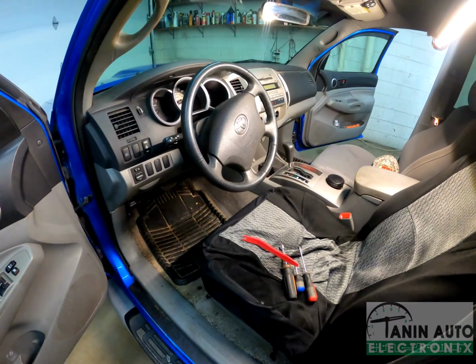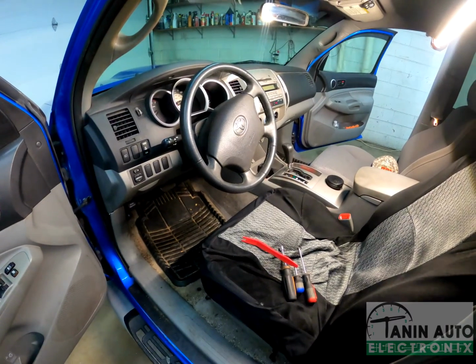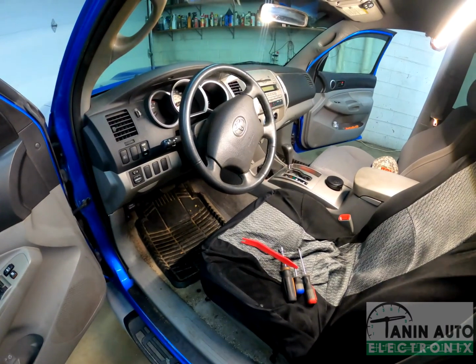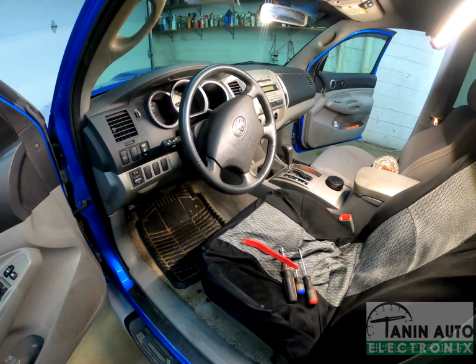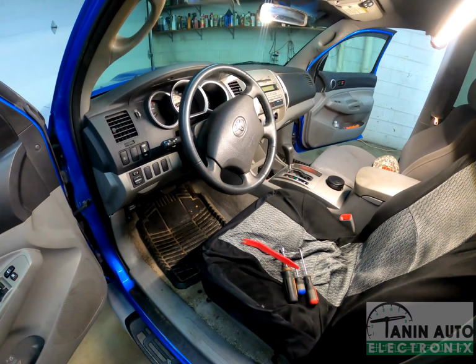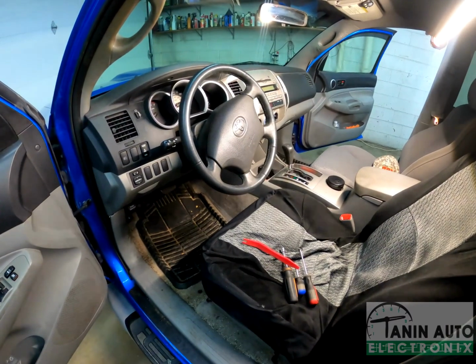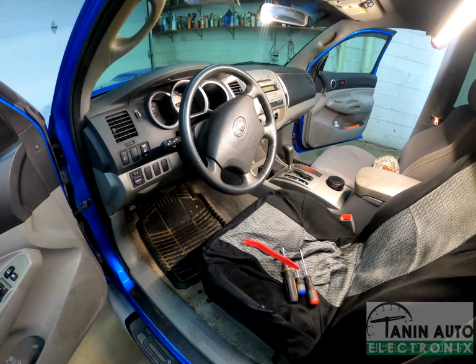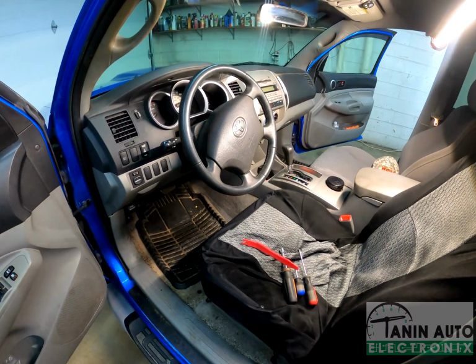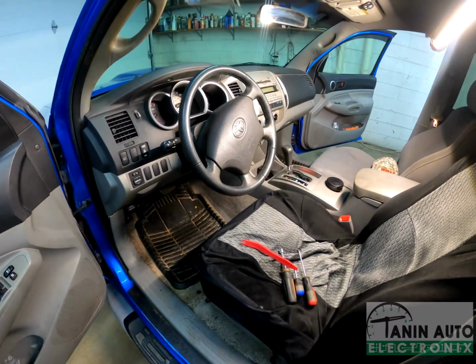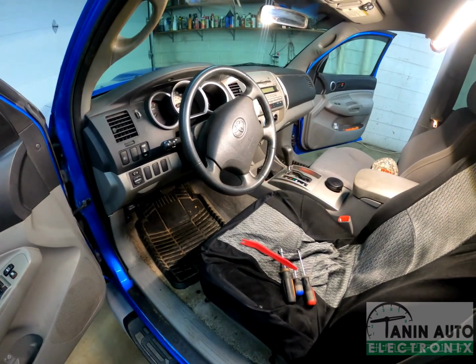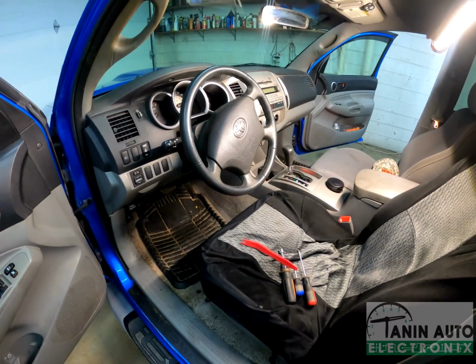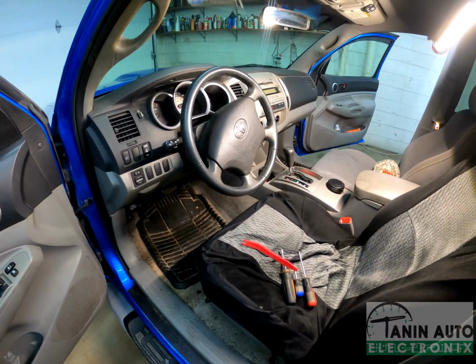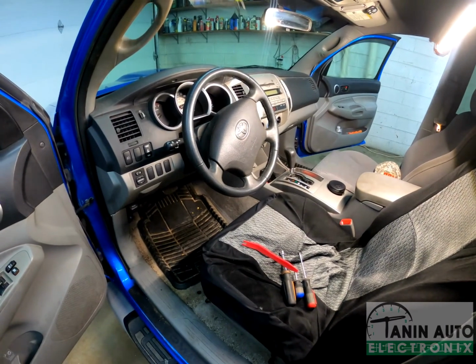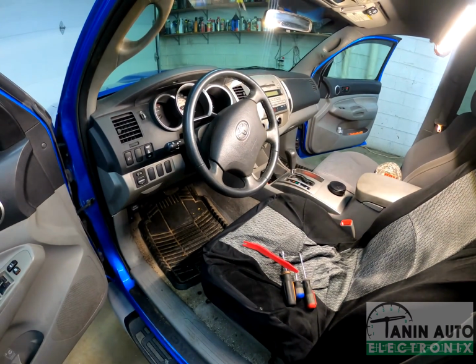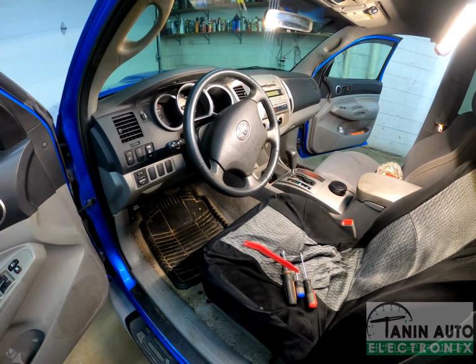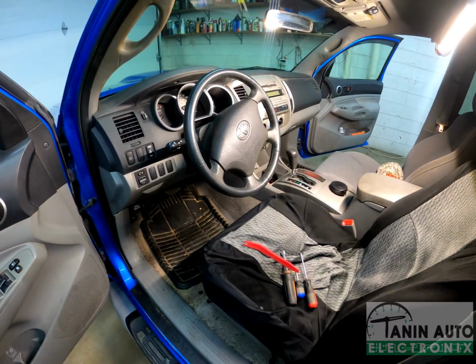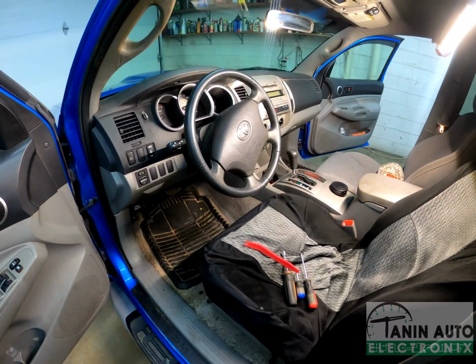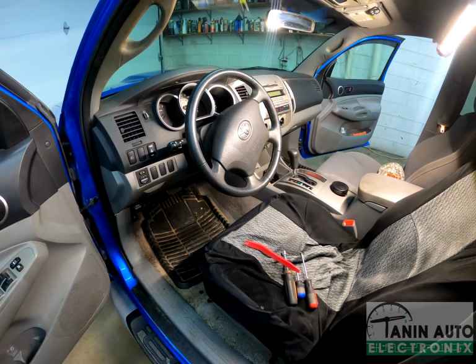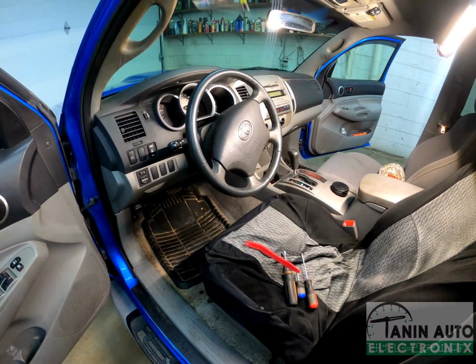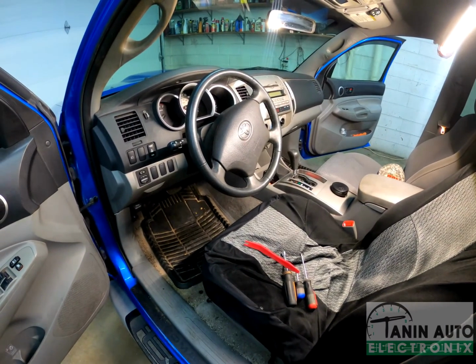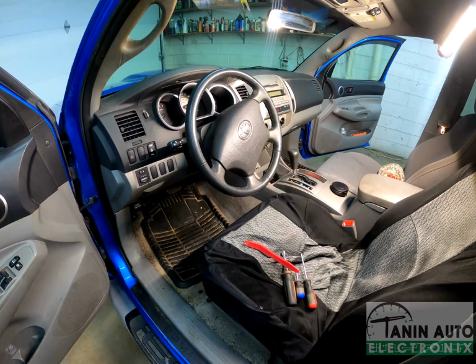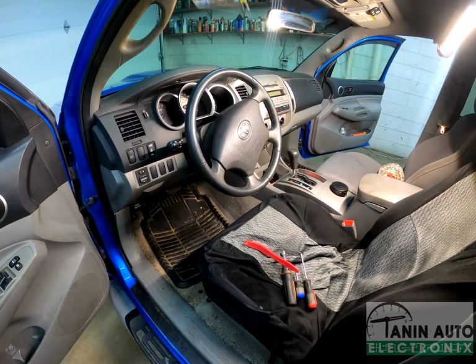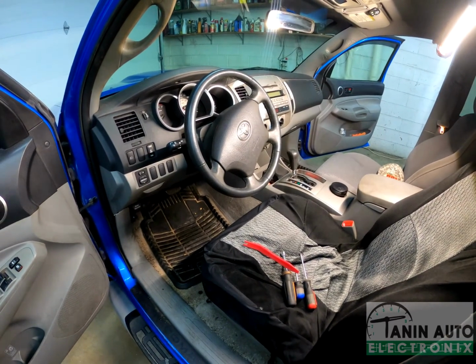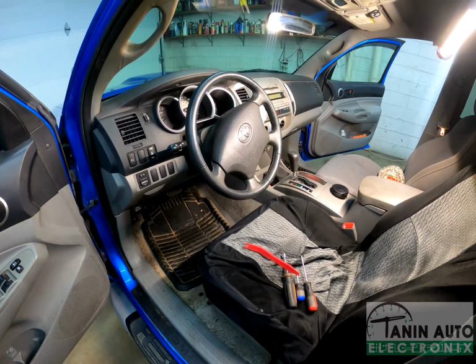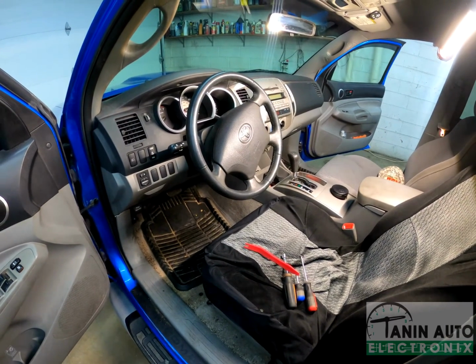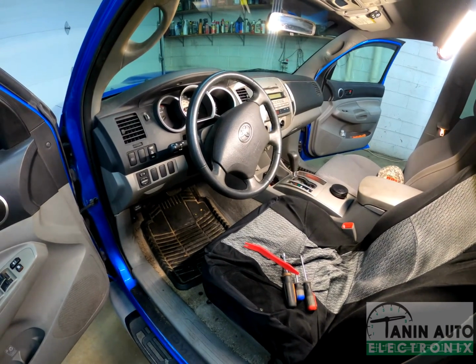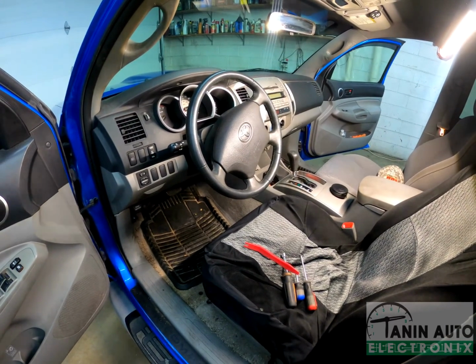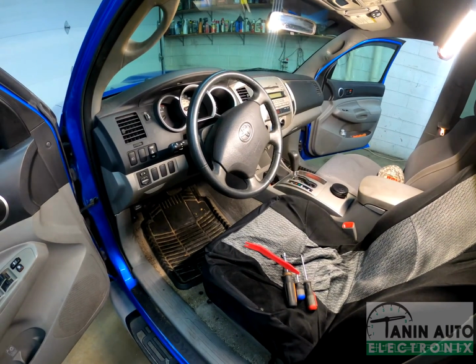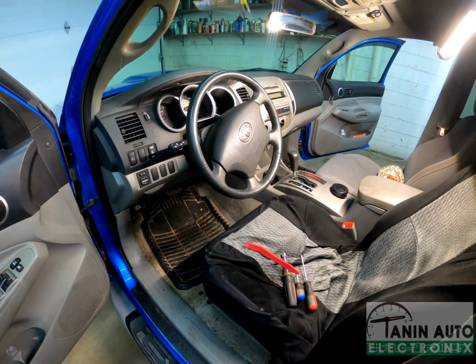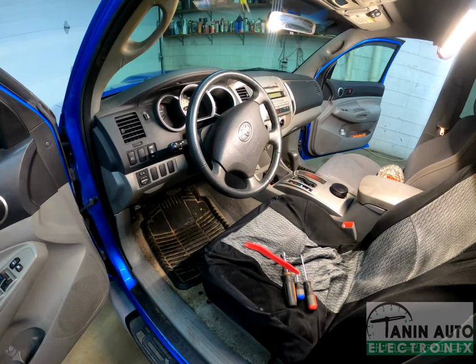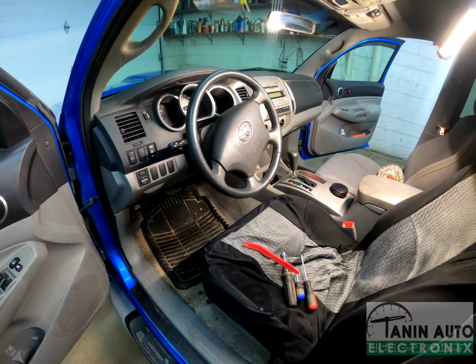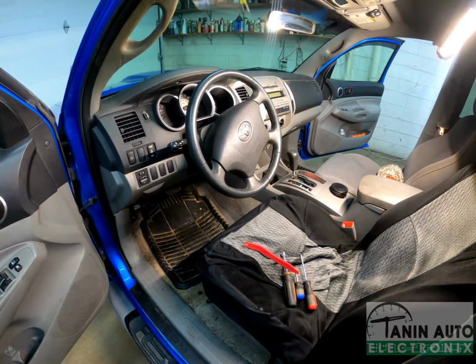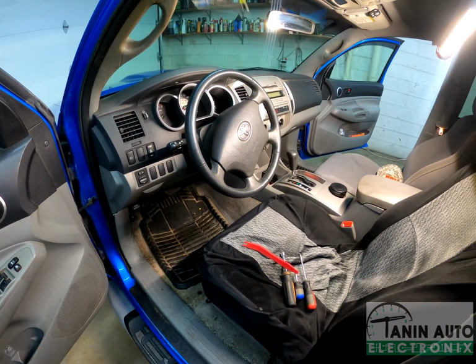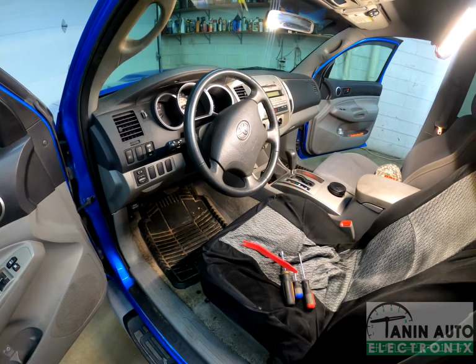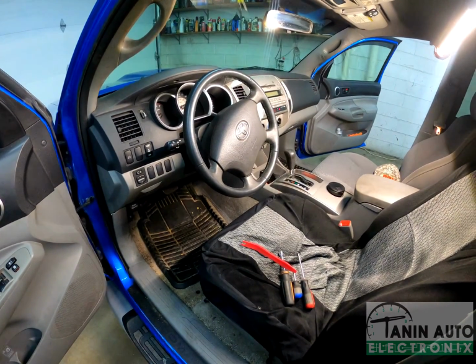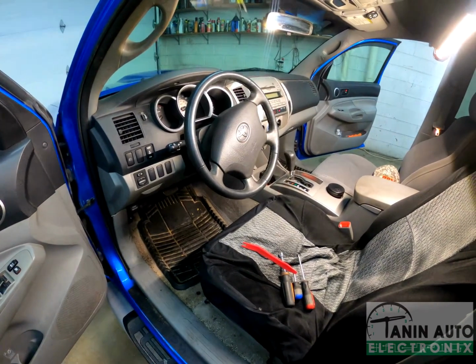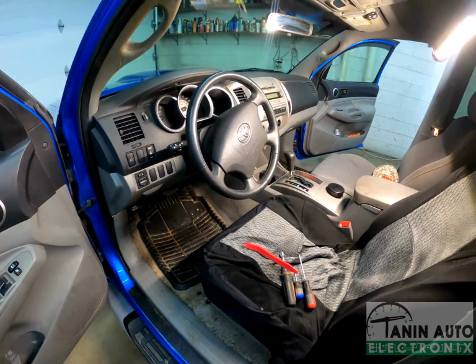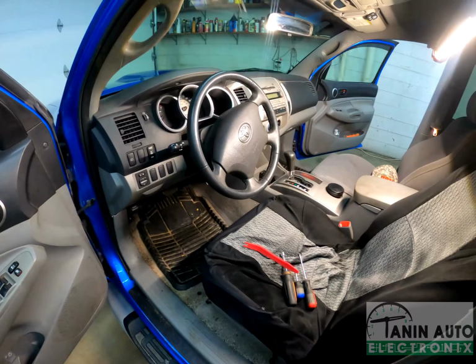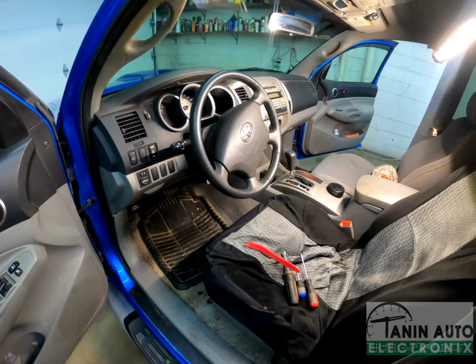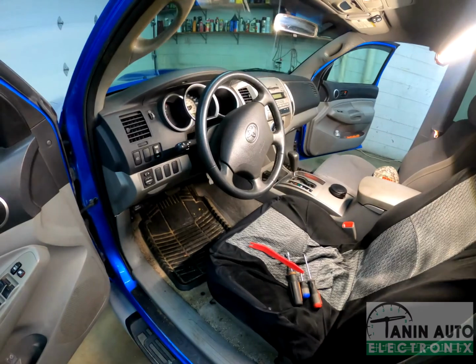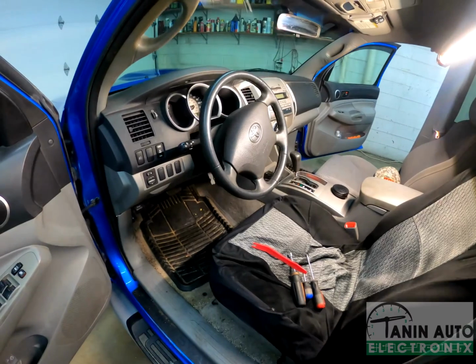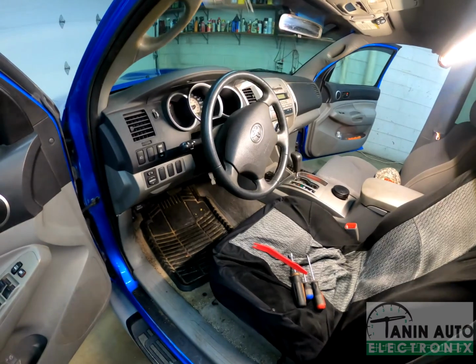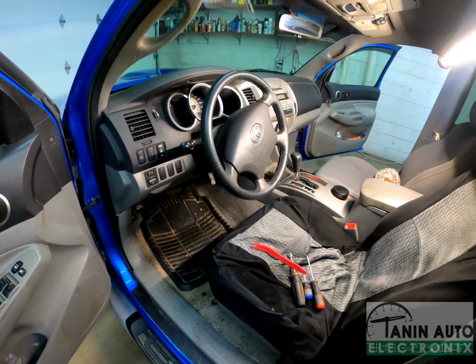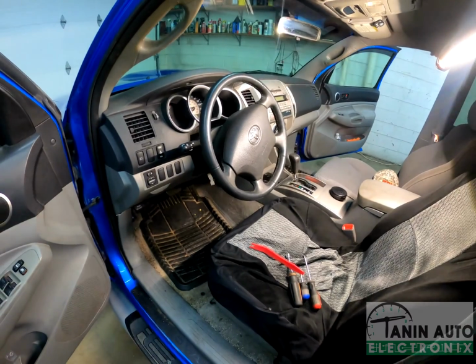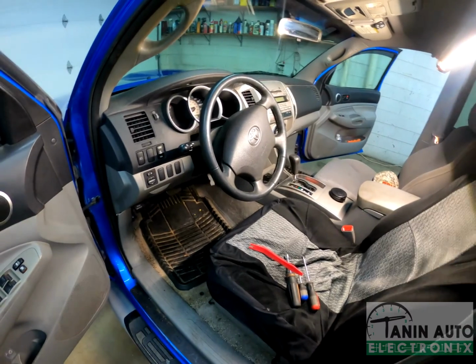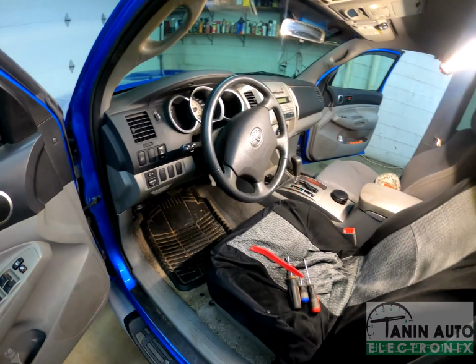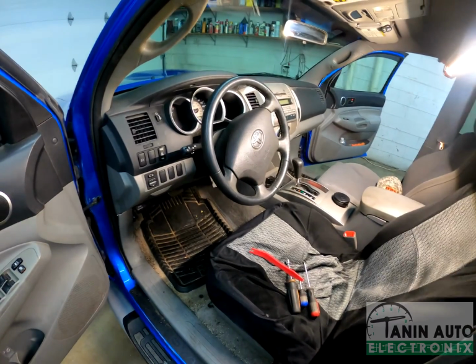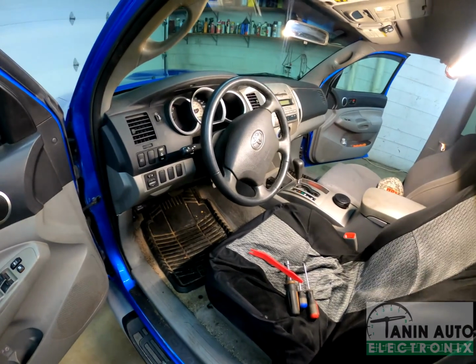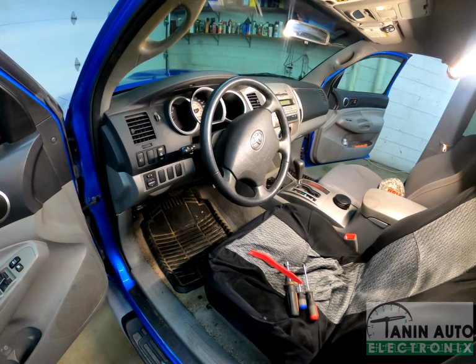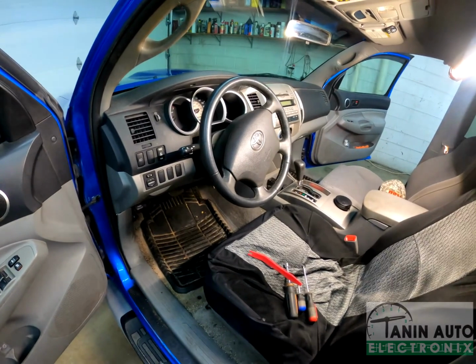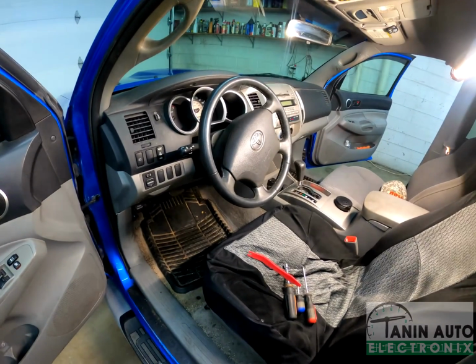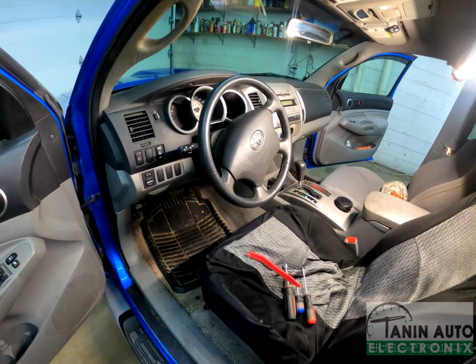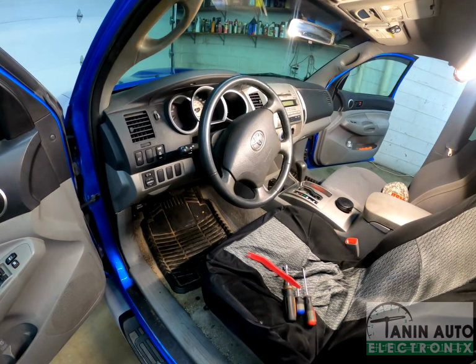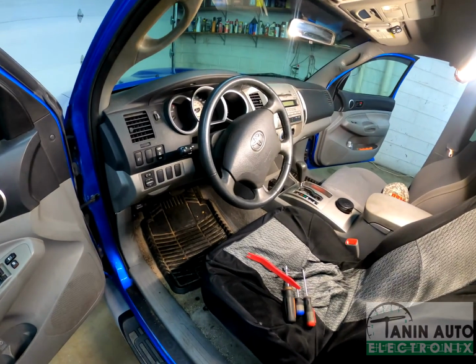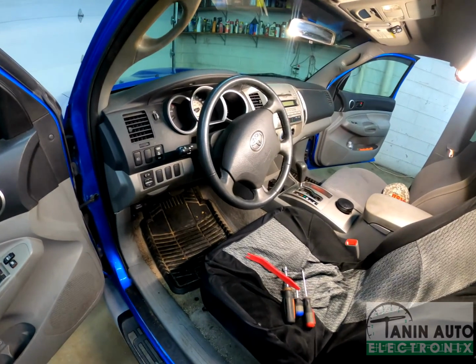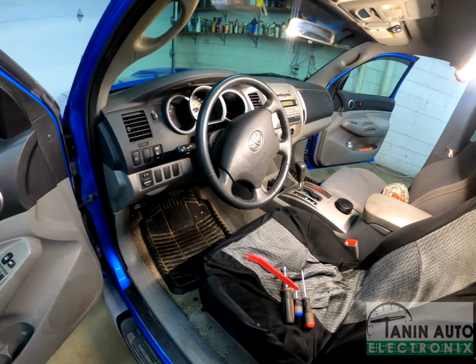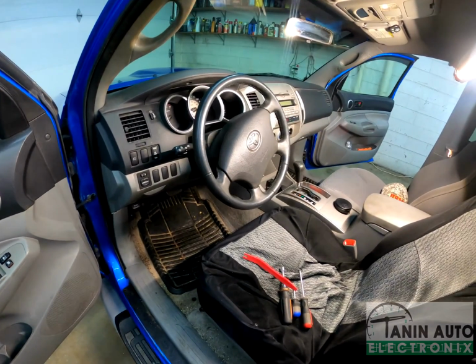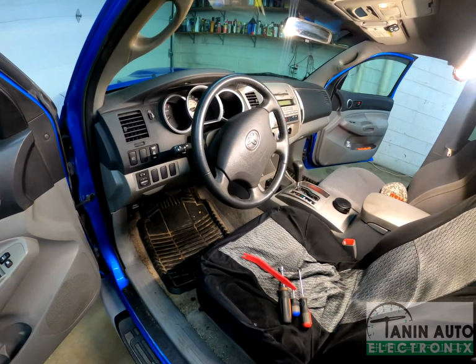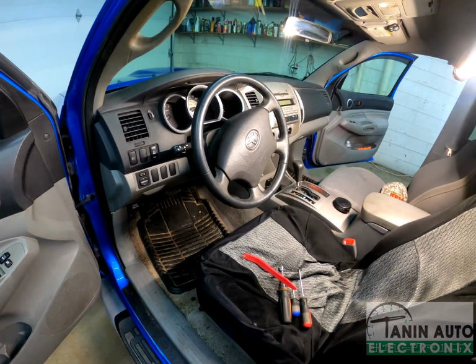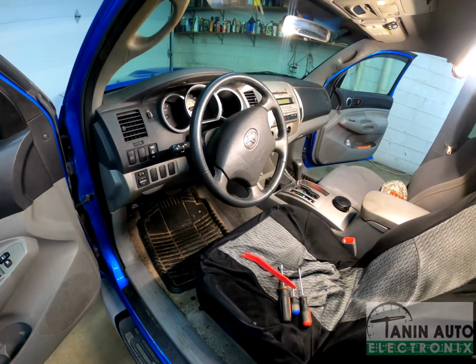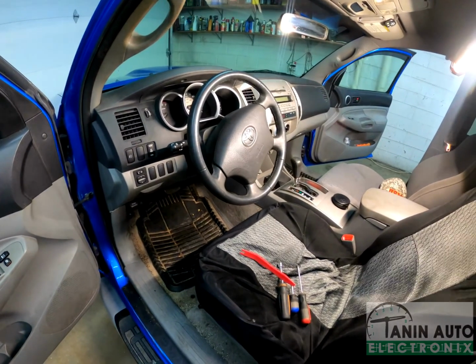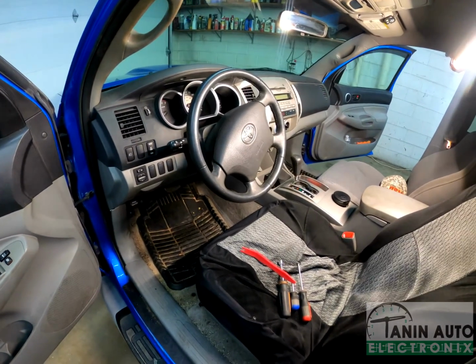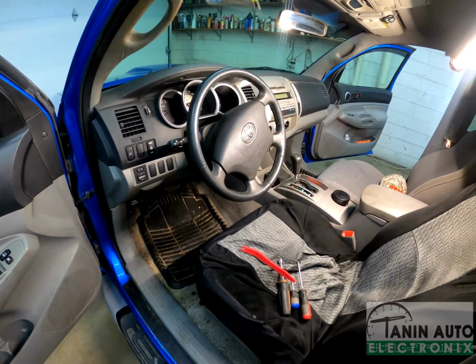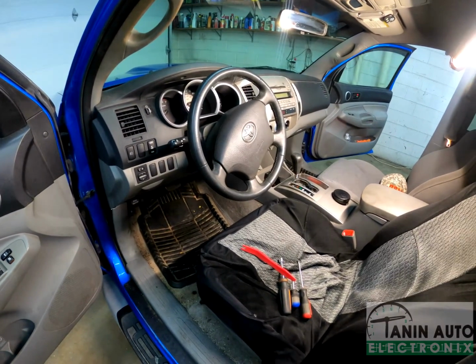Hello, welcome to Tenon Auto Electronics. Today, I will be showing you how to remove the gauge cluster from a 2005 to 2015 Toyota Tacoma.